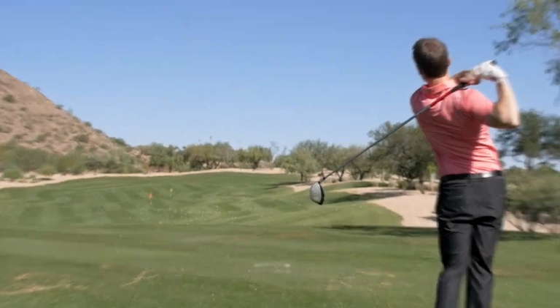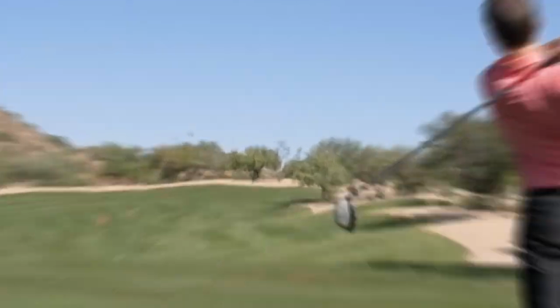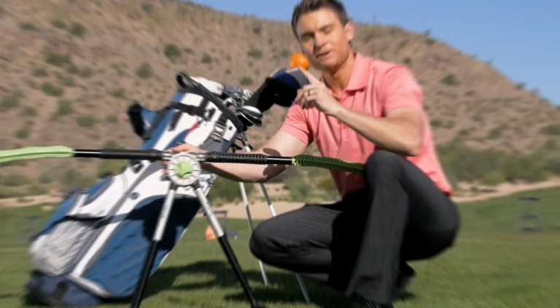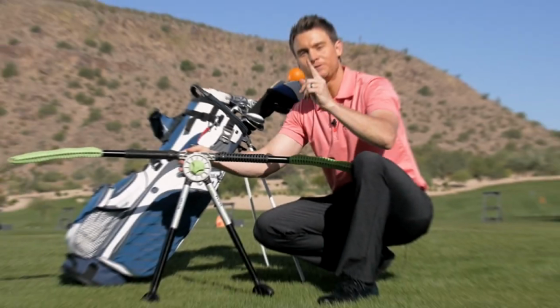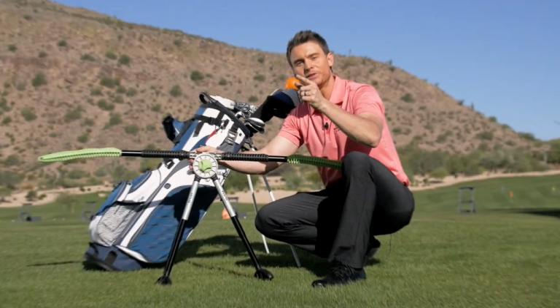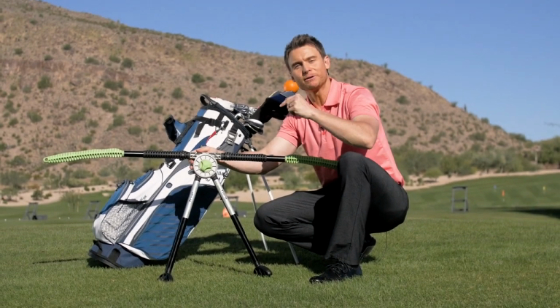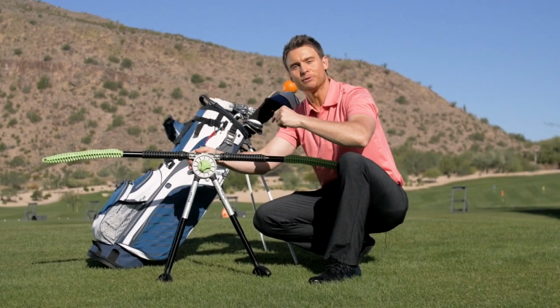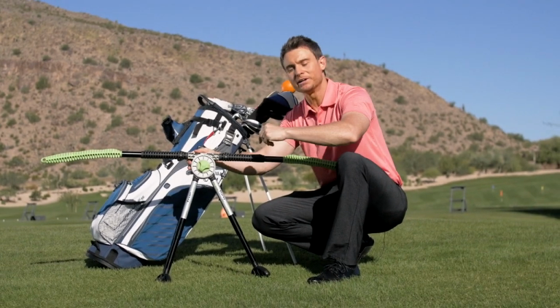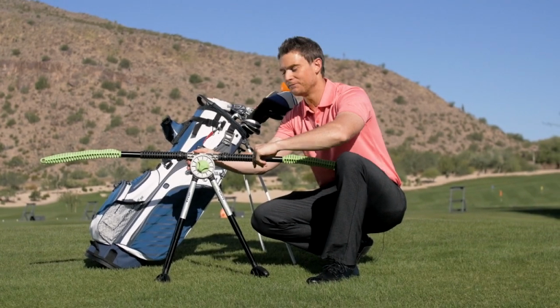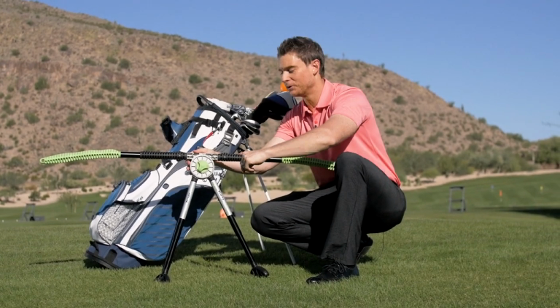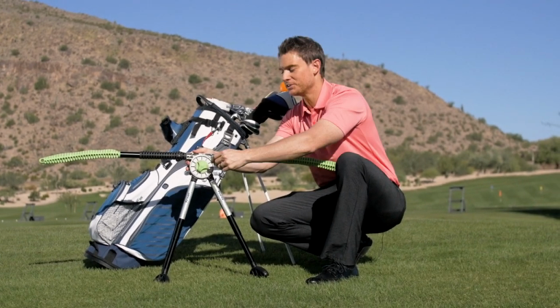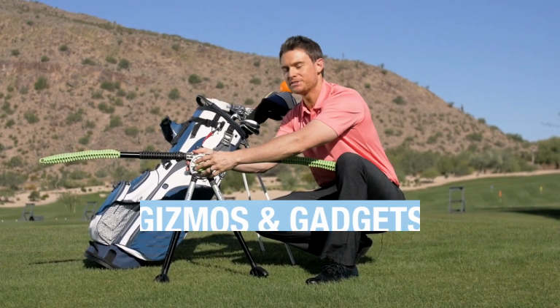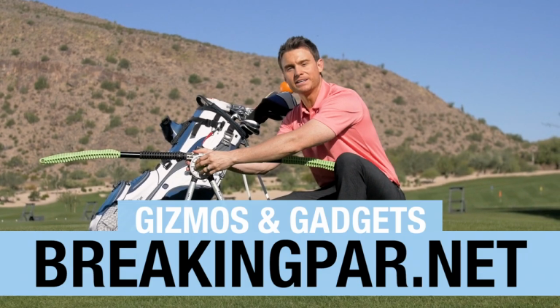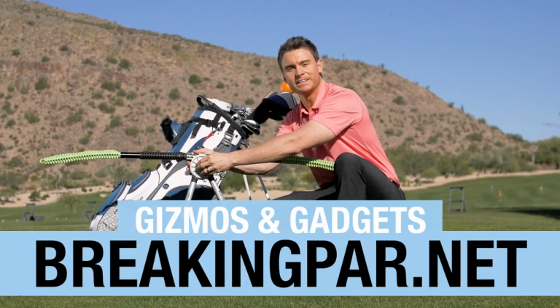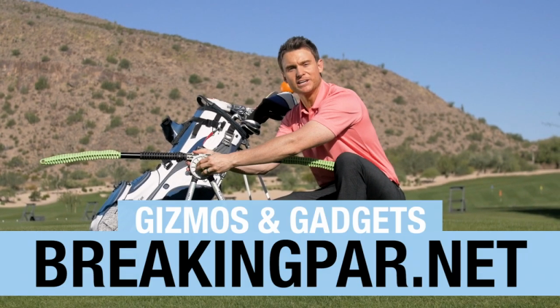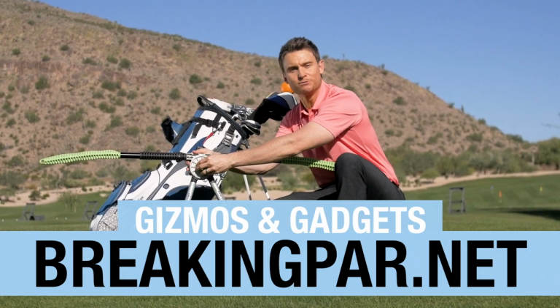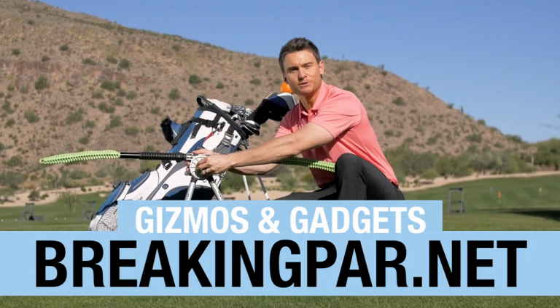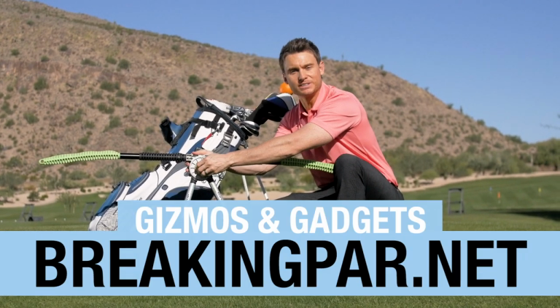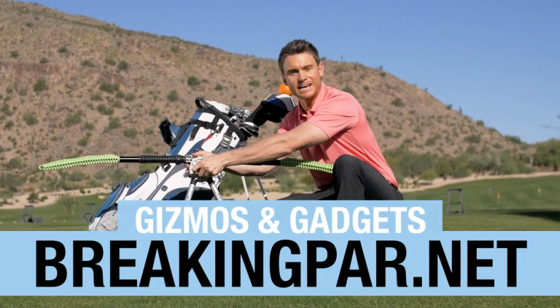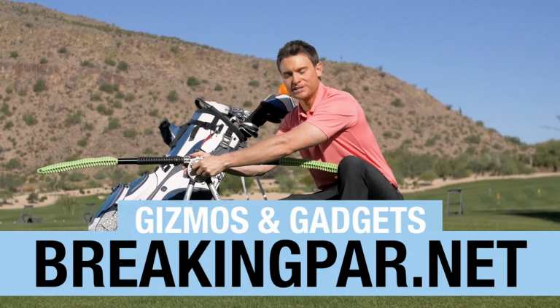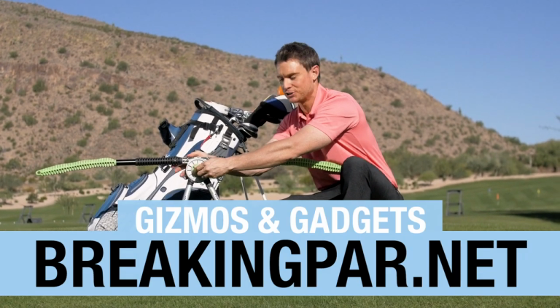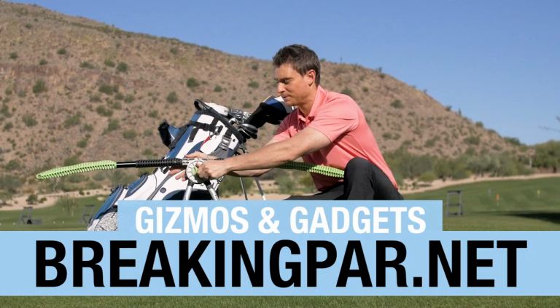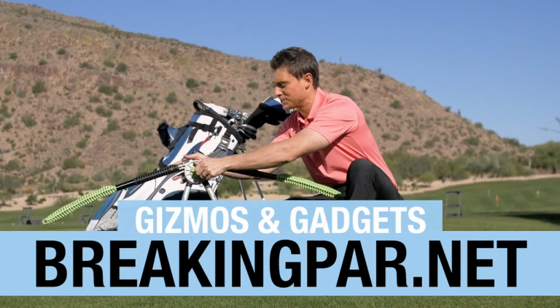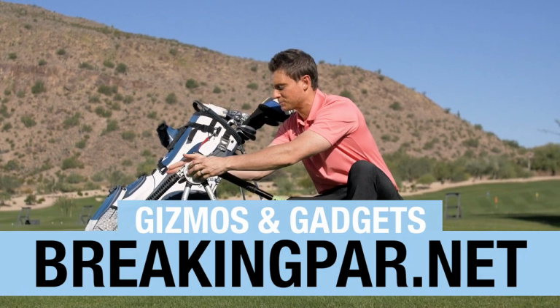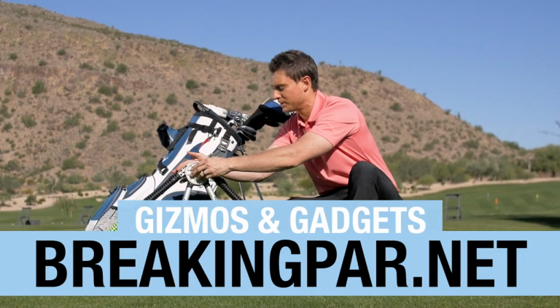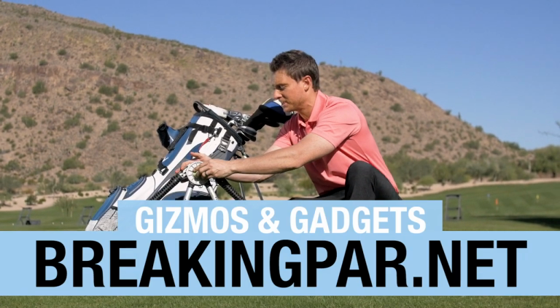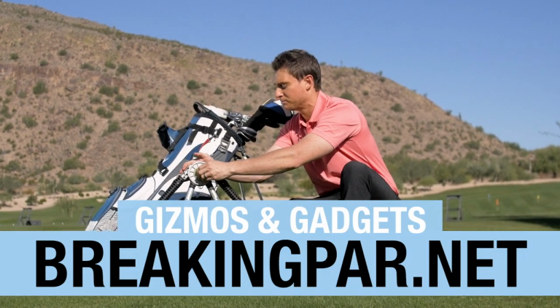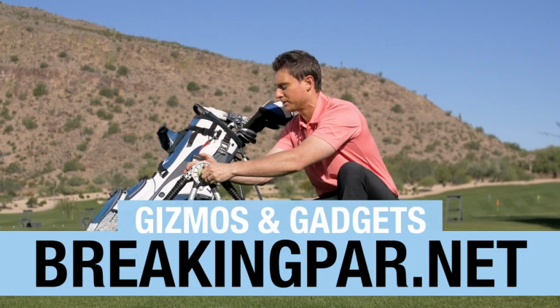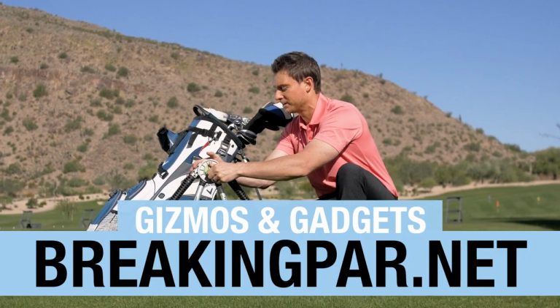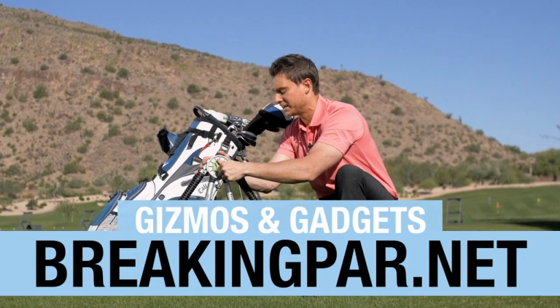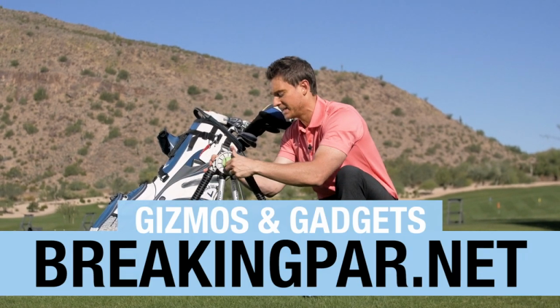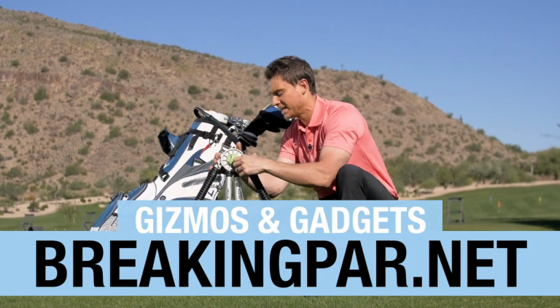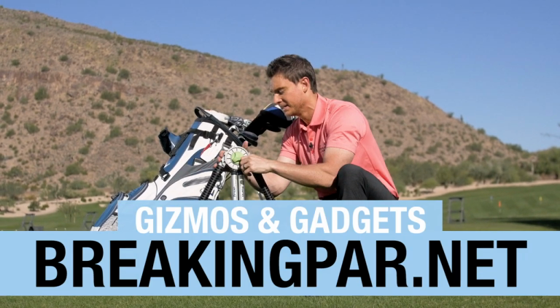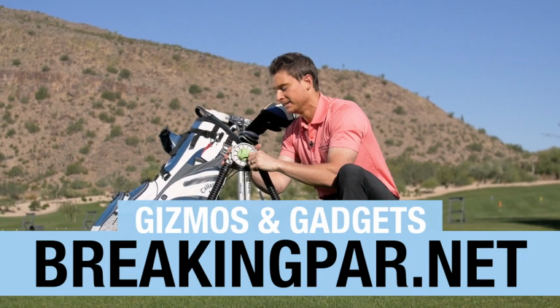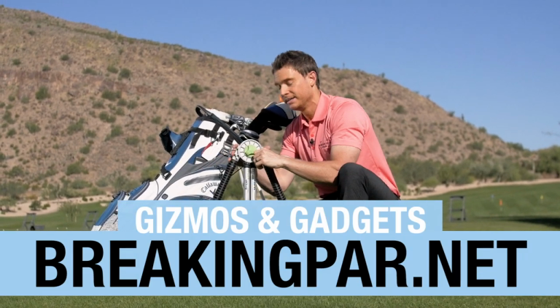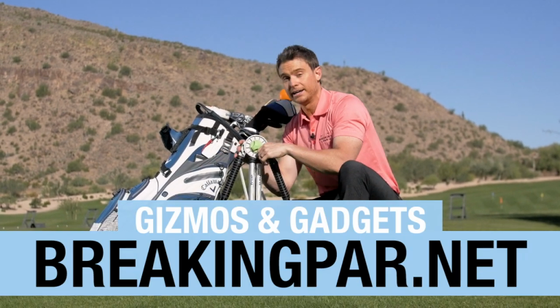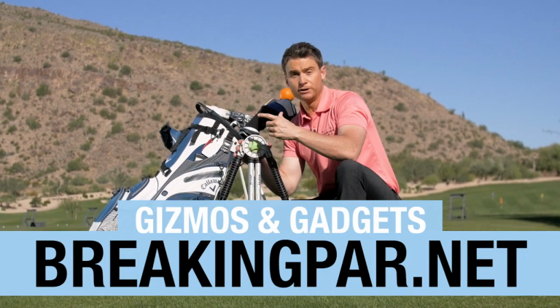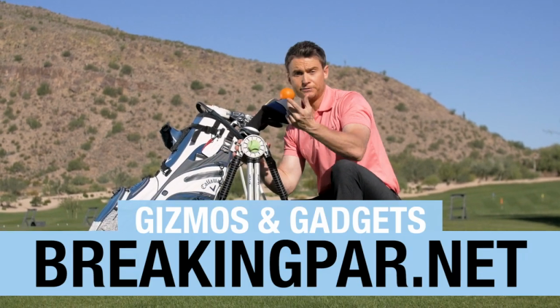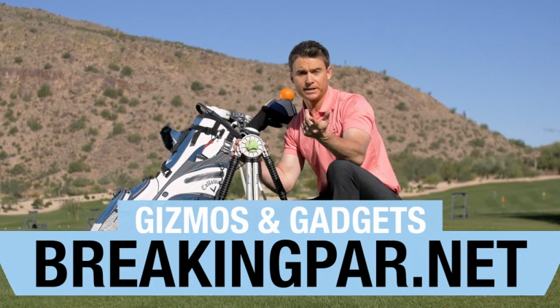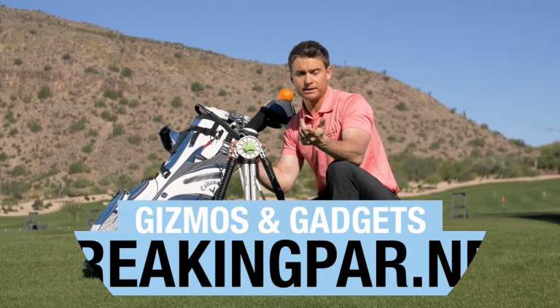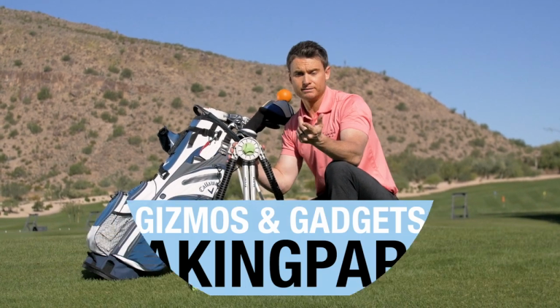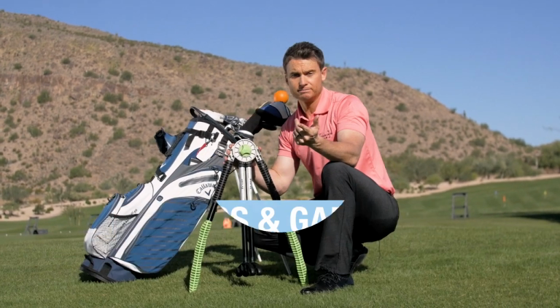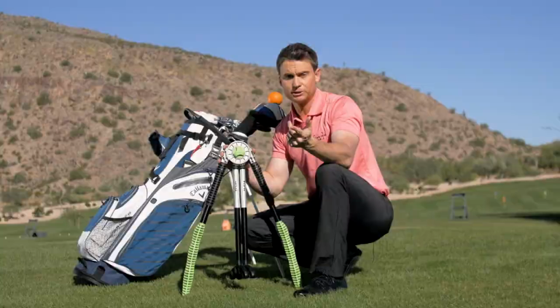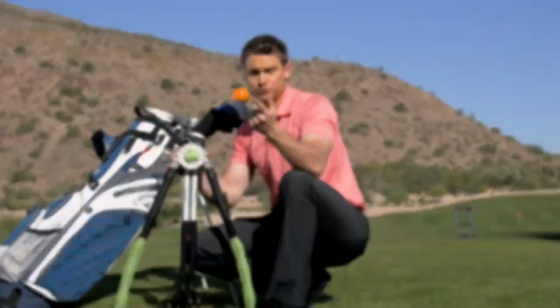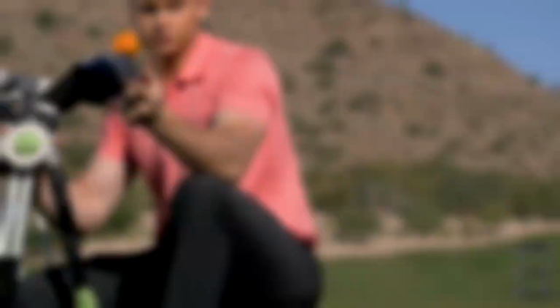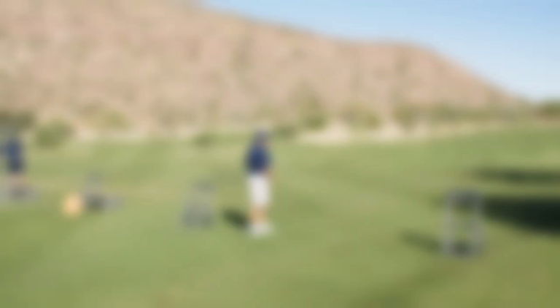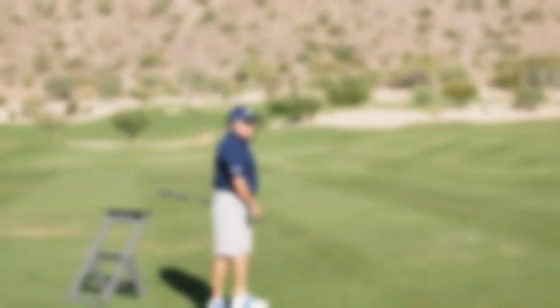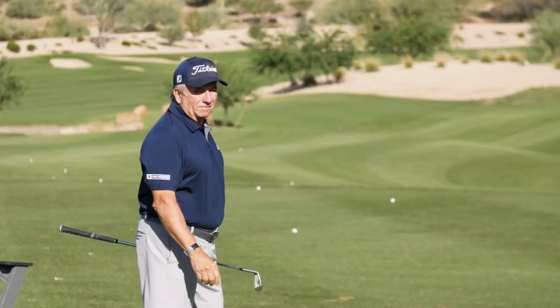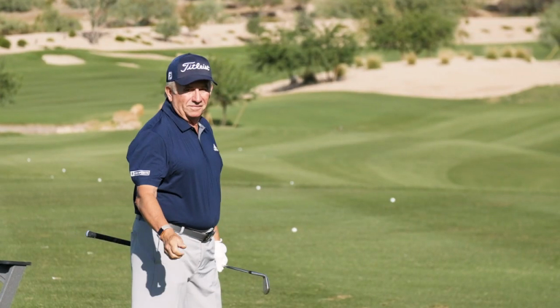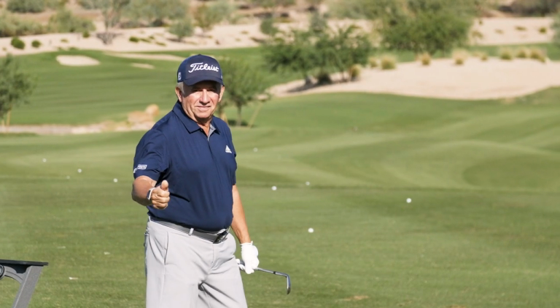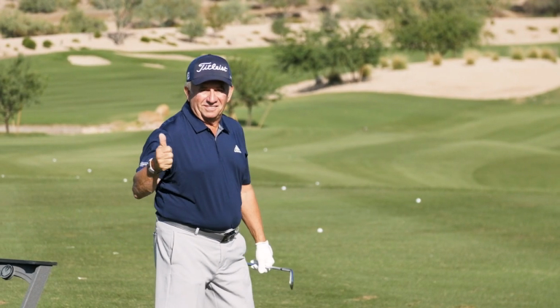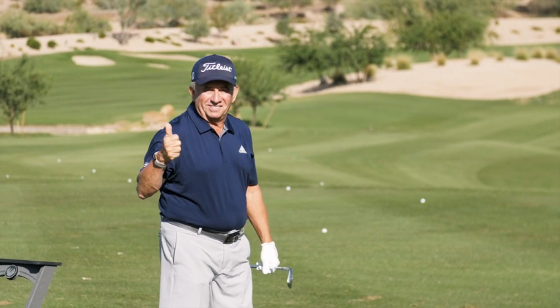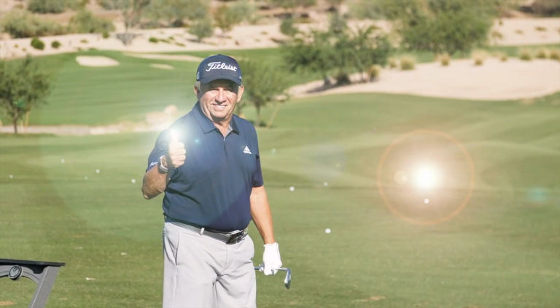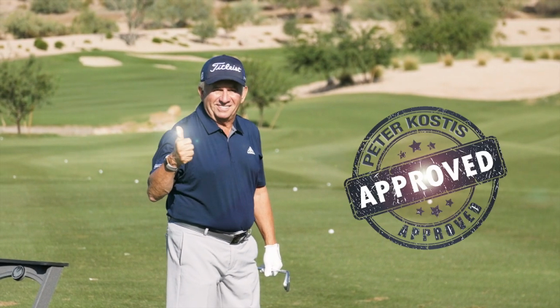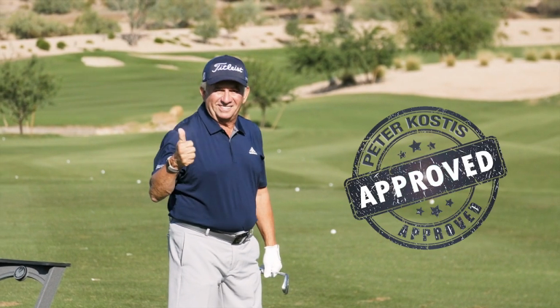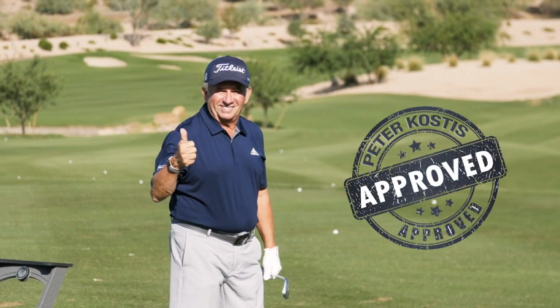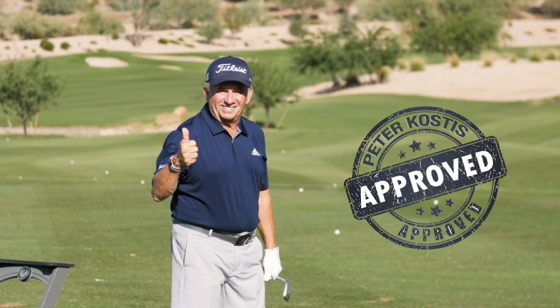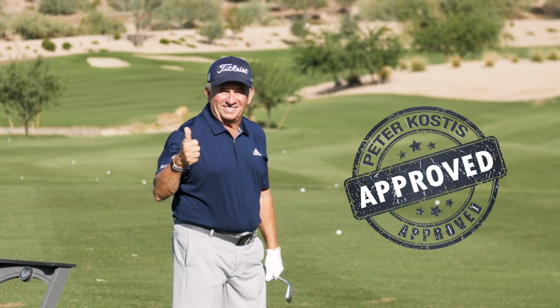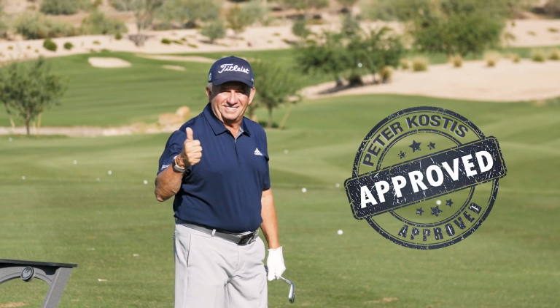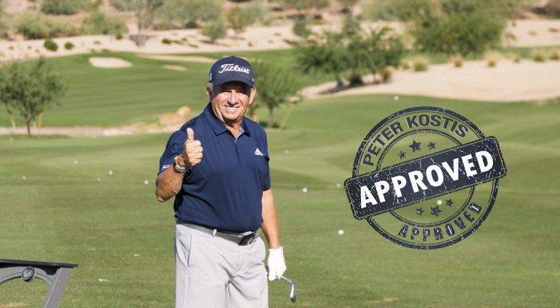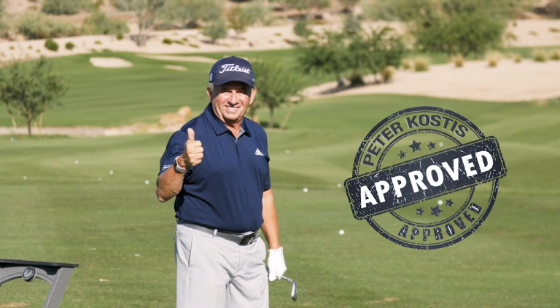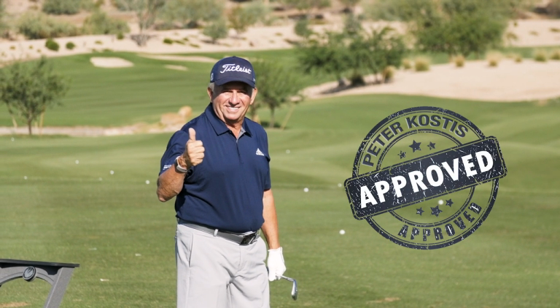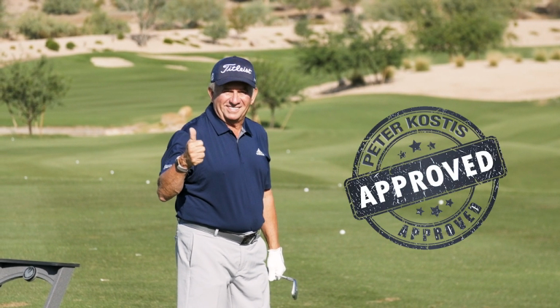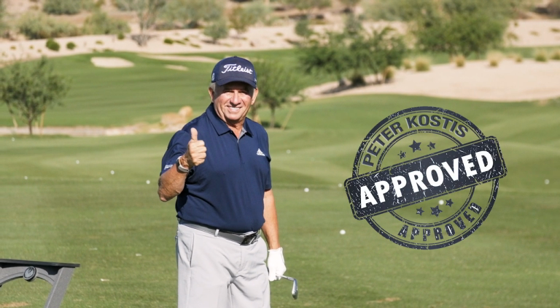If you'd like more info, just head to the Gizmos and Gadgets page at BreakingPar.net. And don't forget, the TrueTurn Pro is Peter Costas approved.